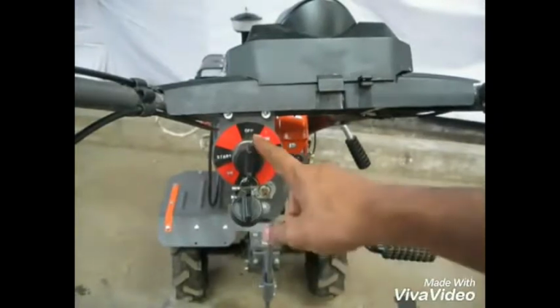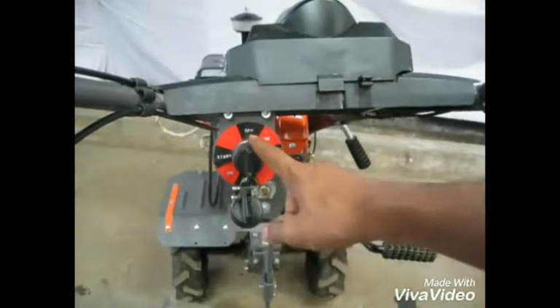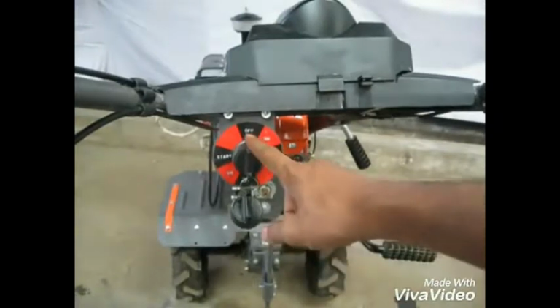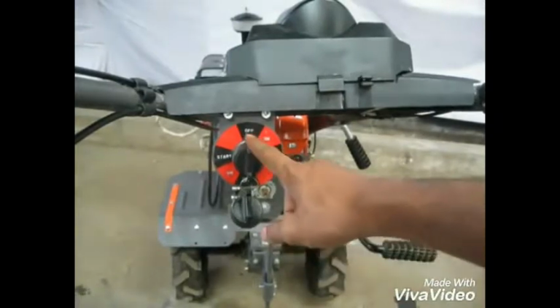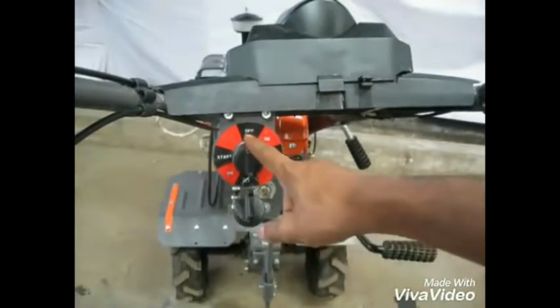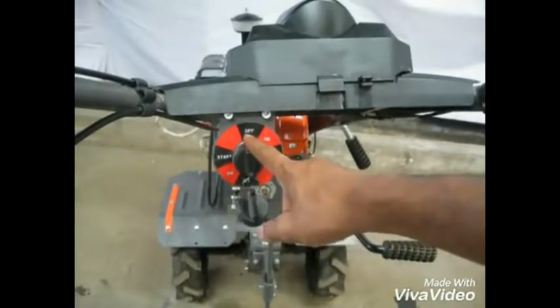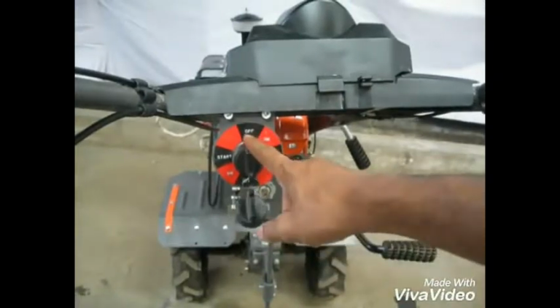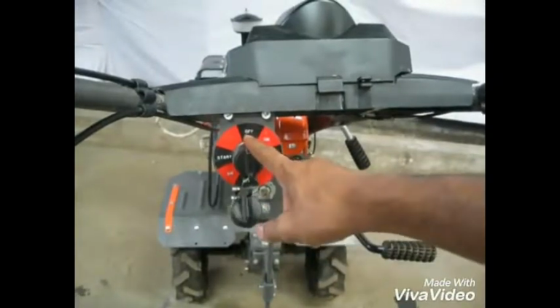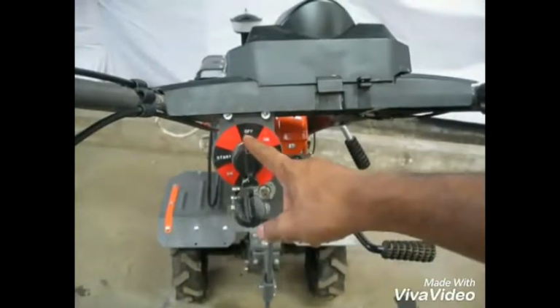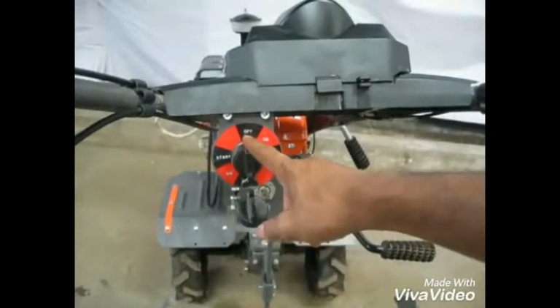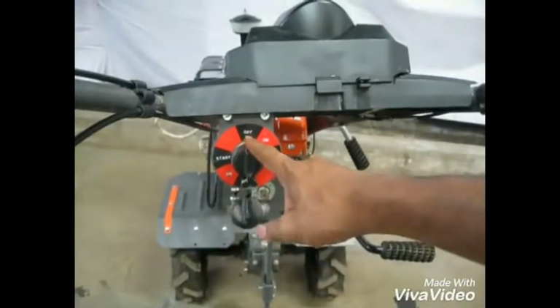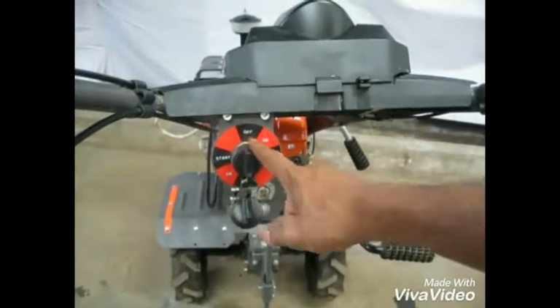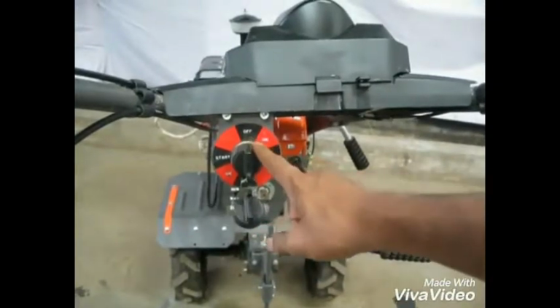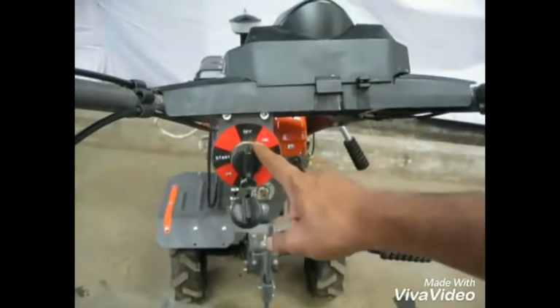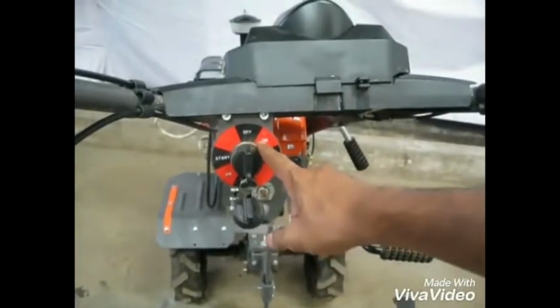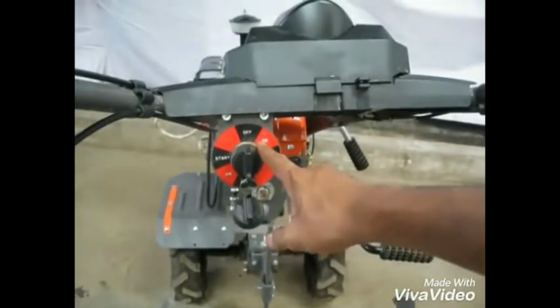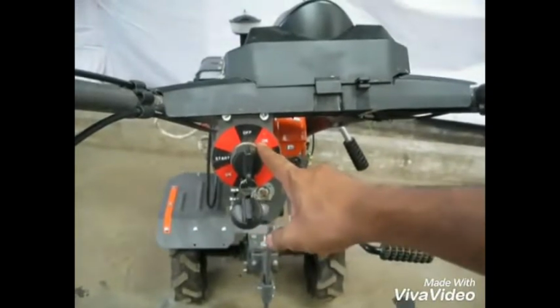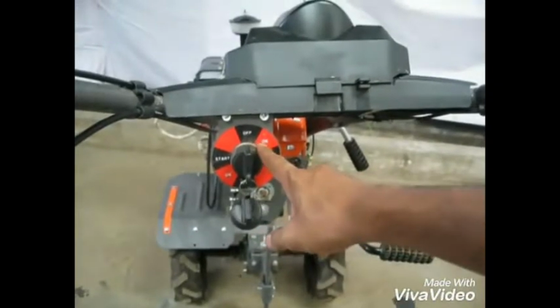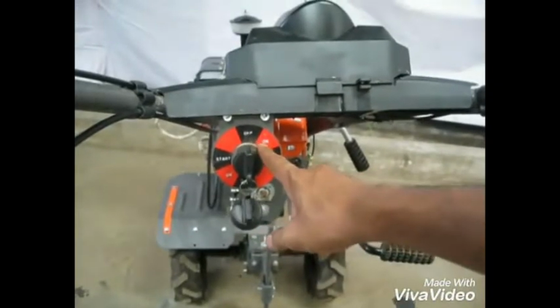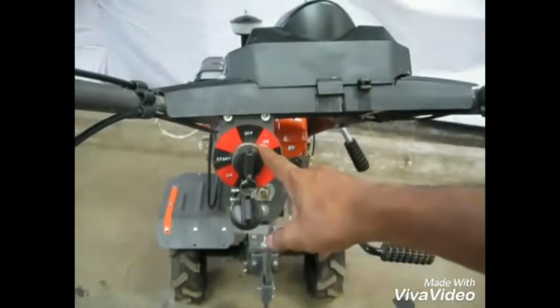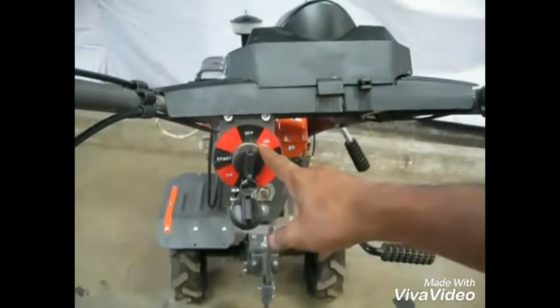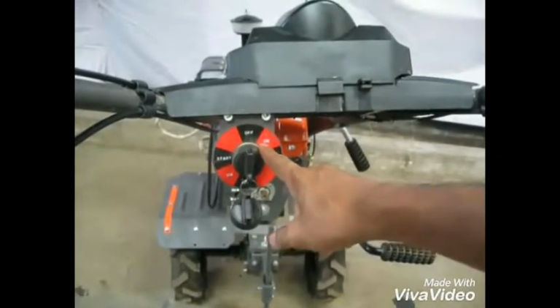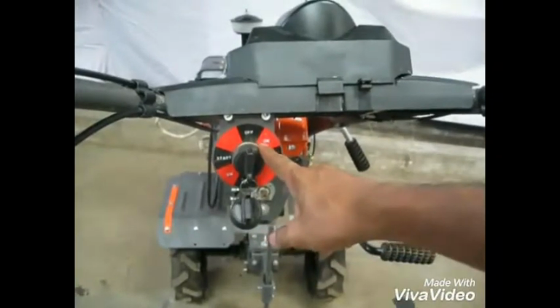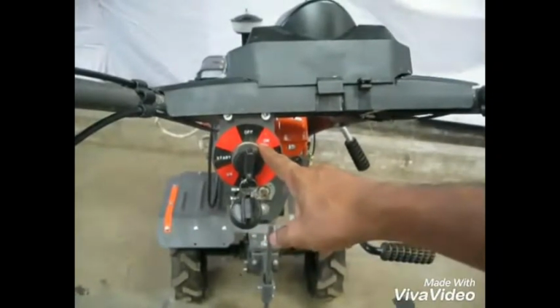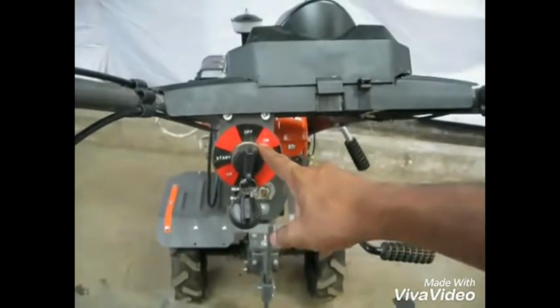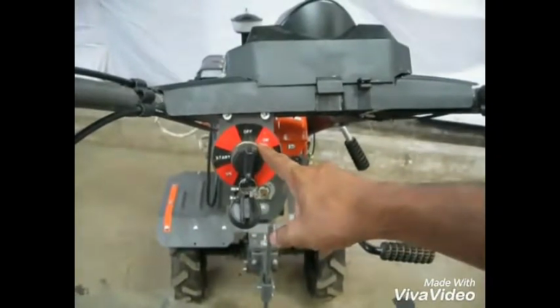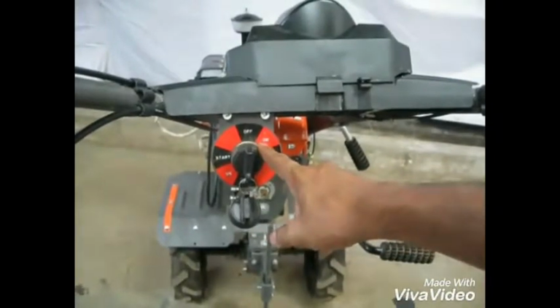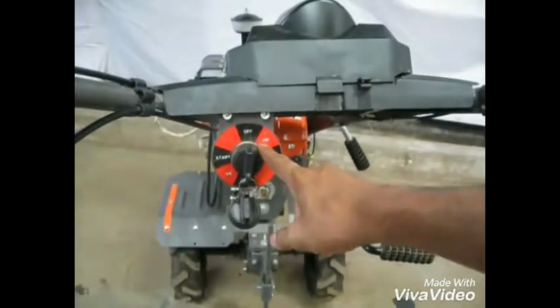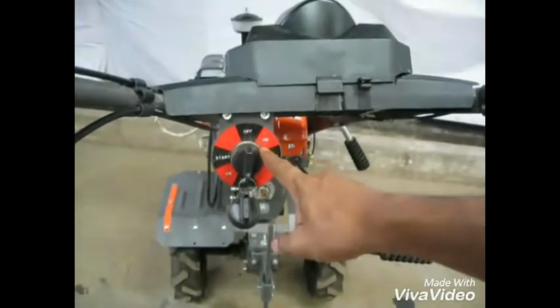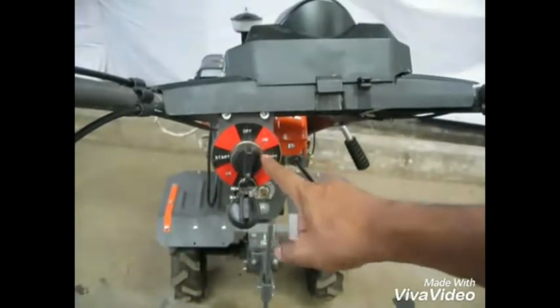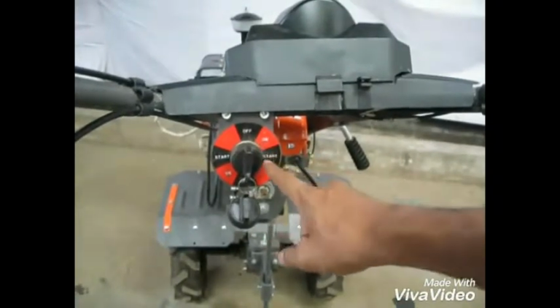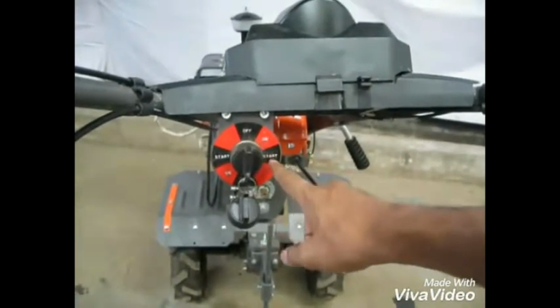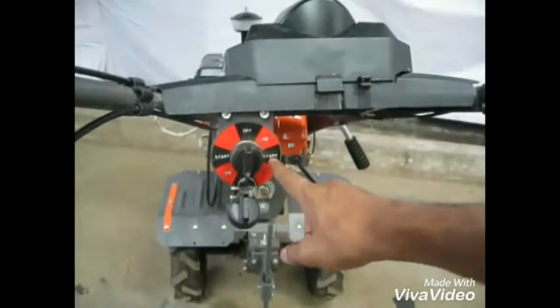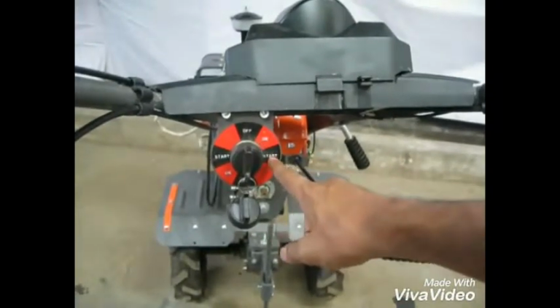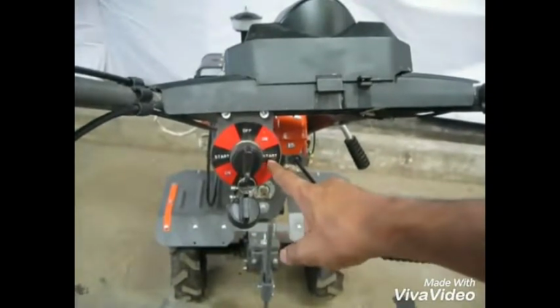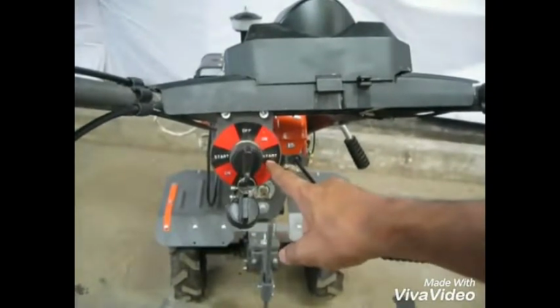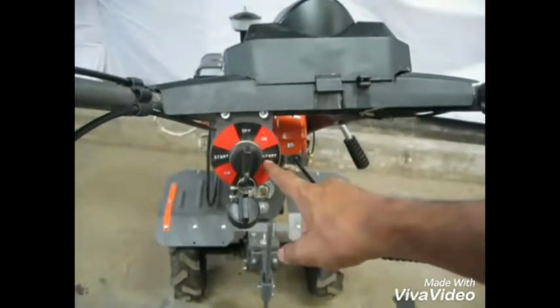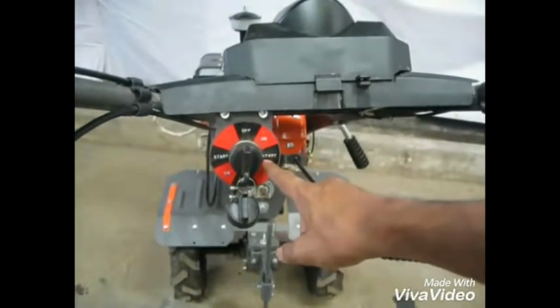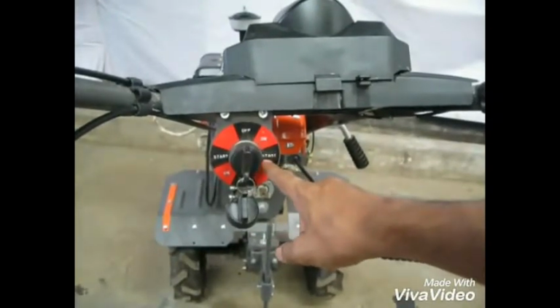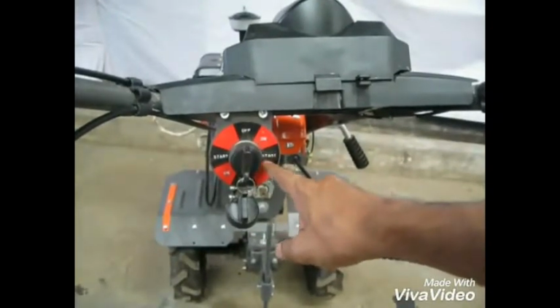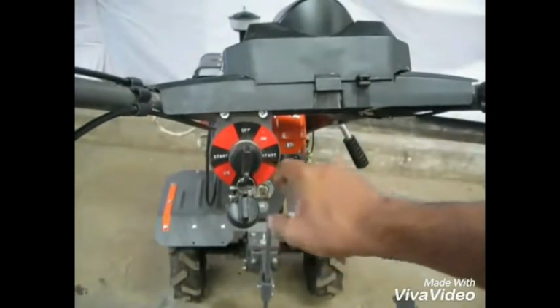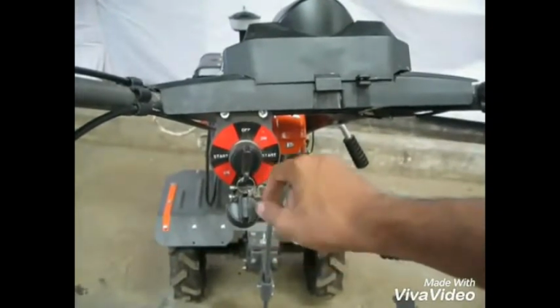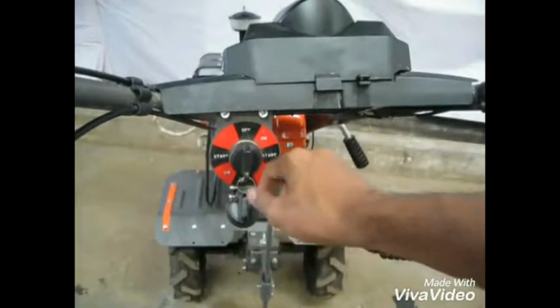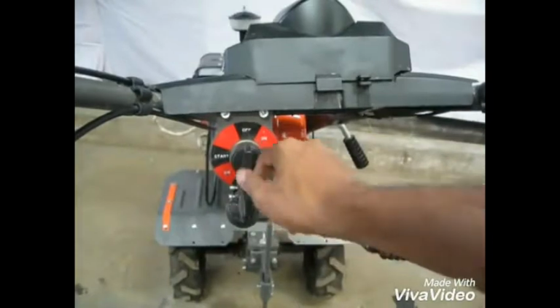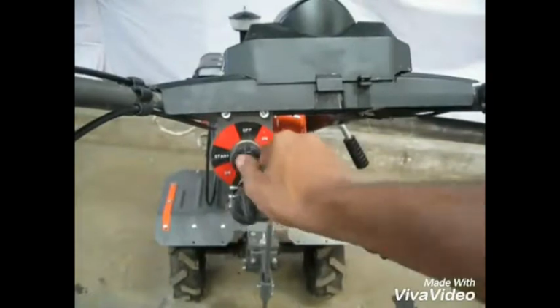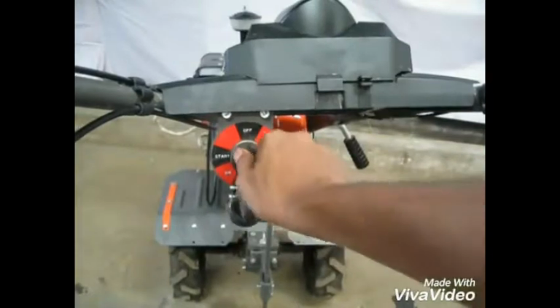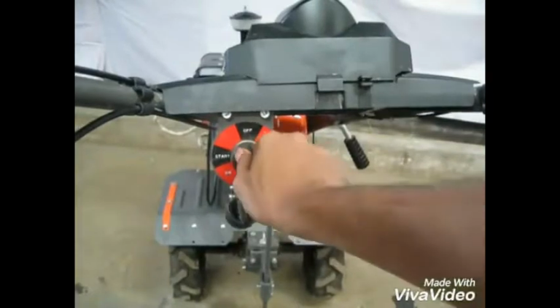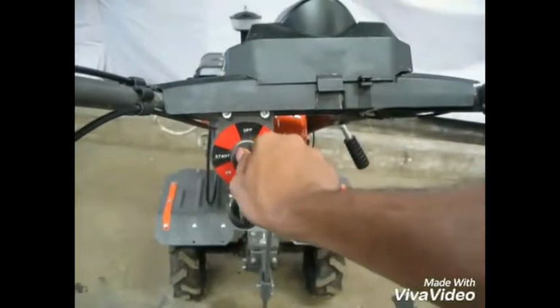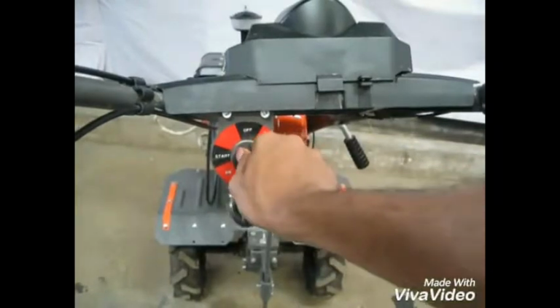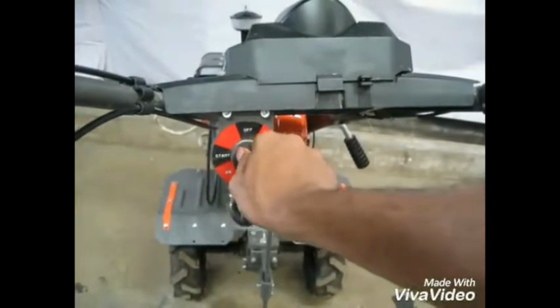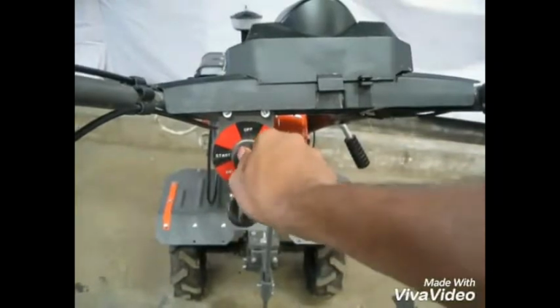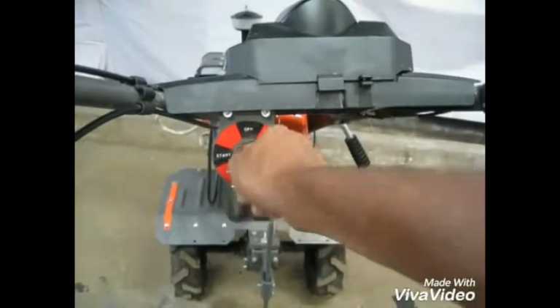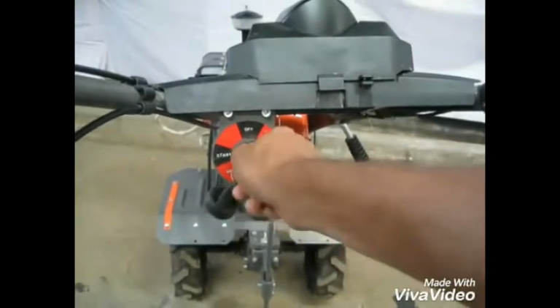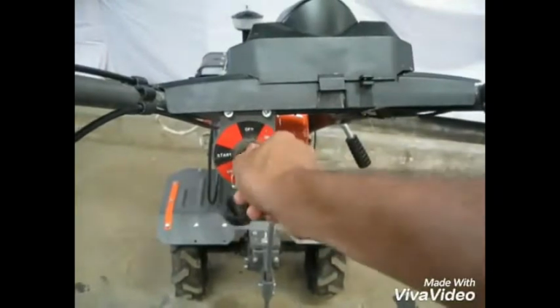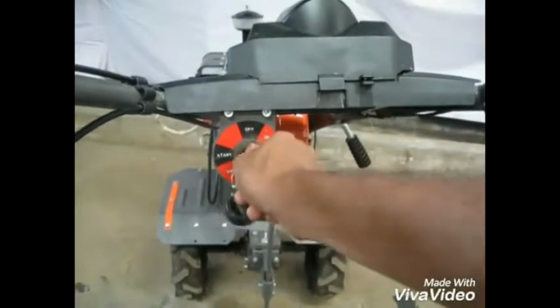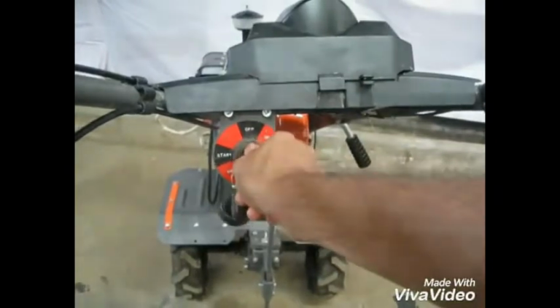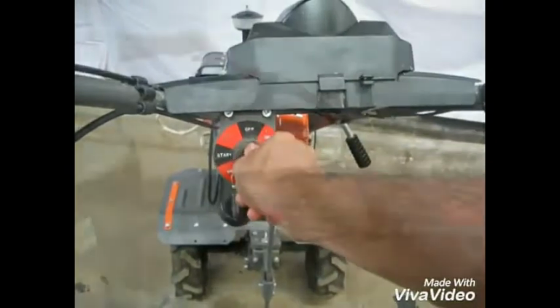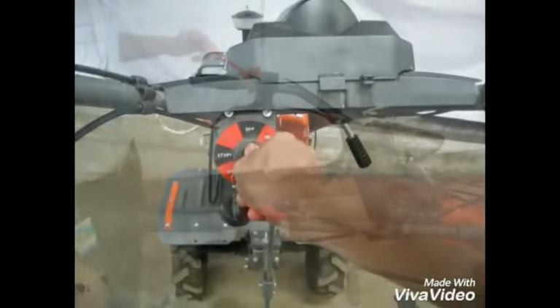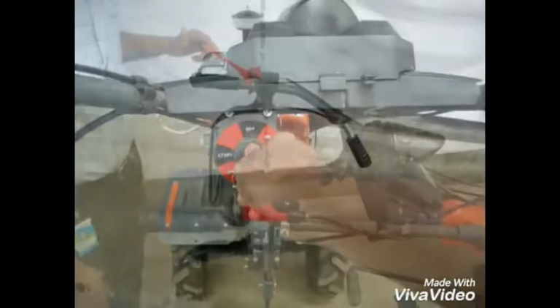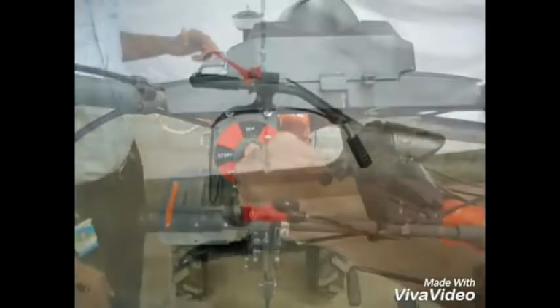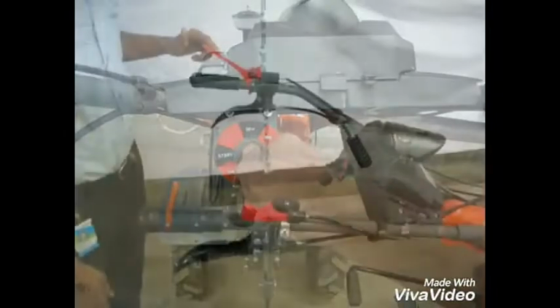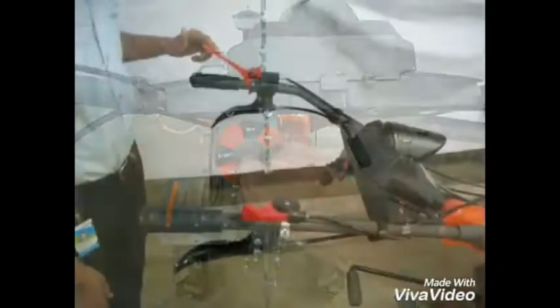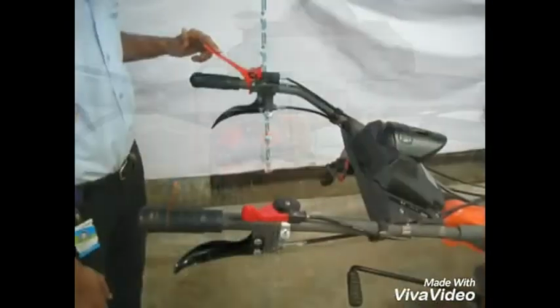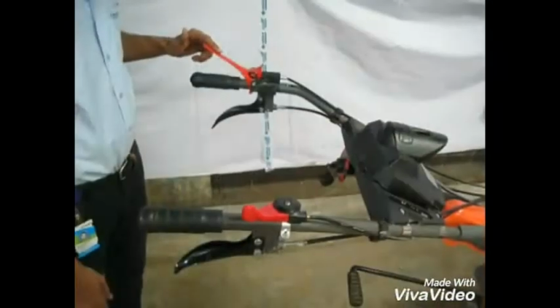This is the off position, this is the on position, and this is the start position. Turn it clockwise to start the engine.